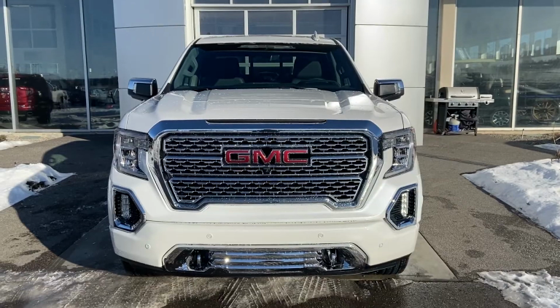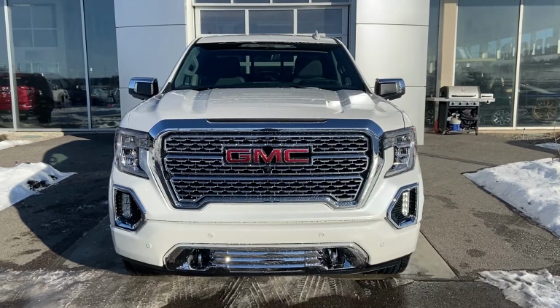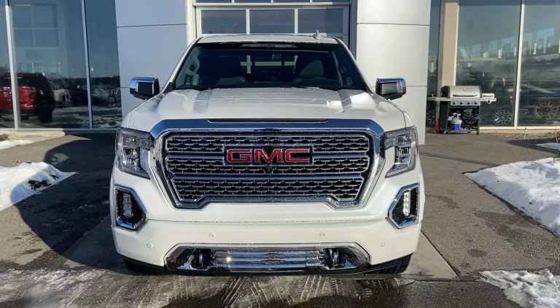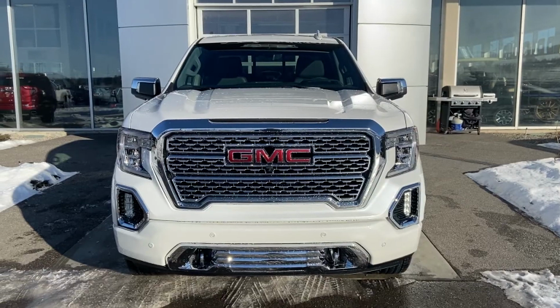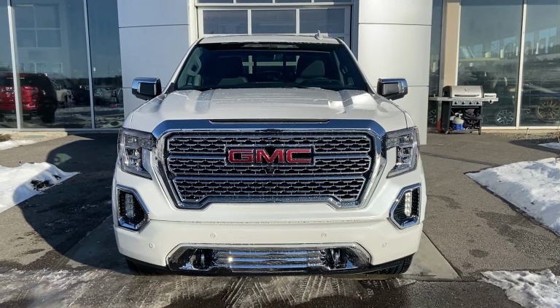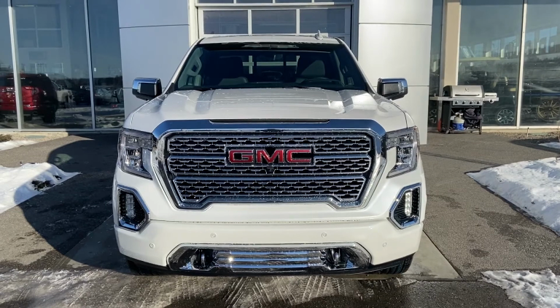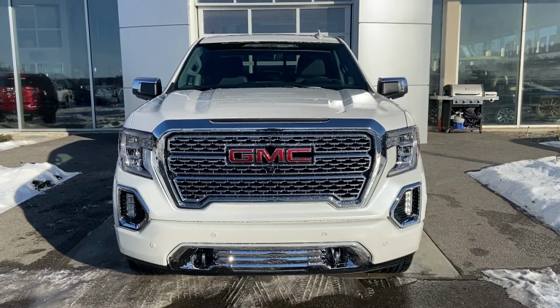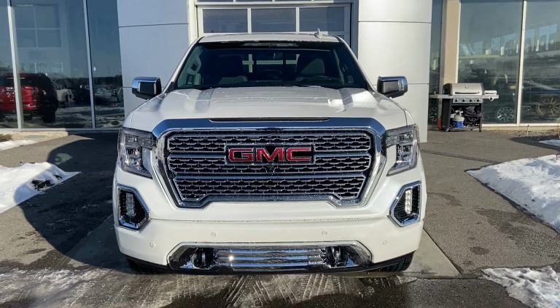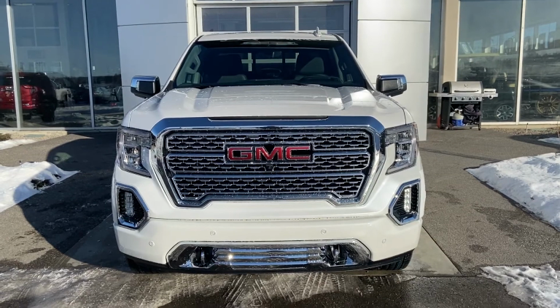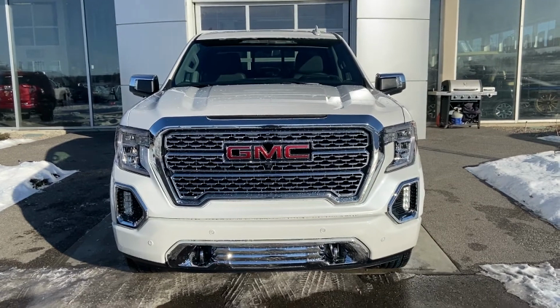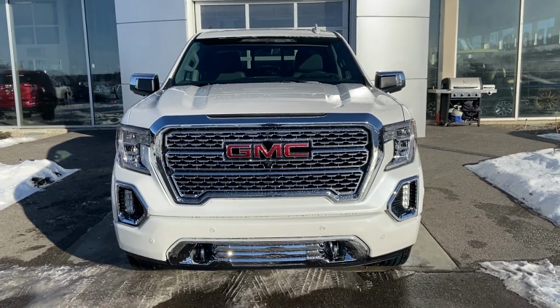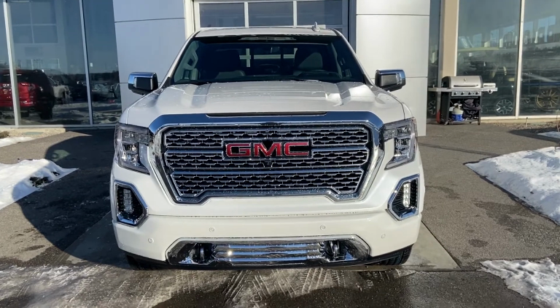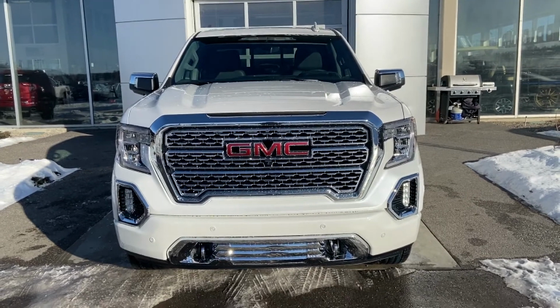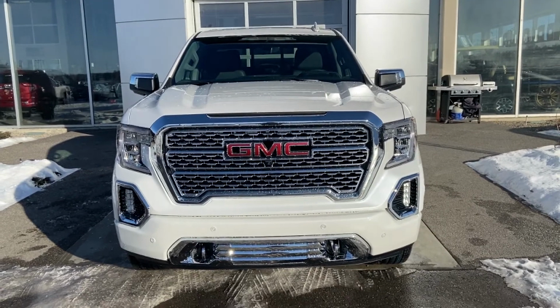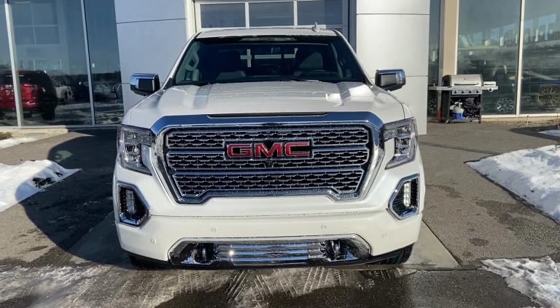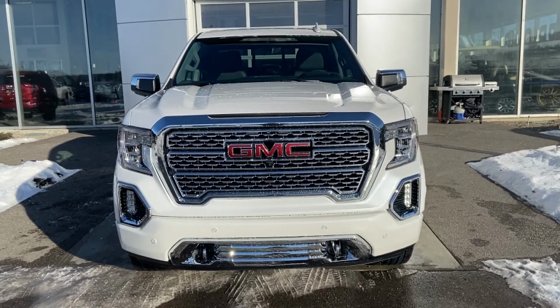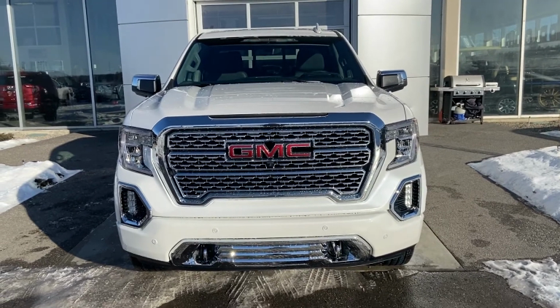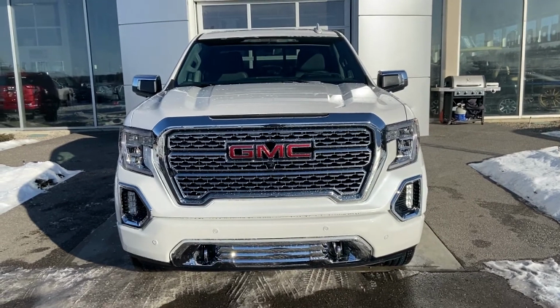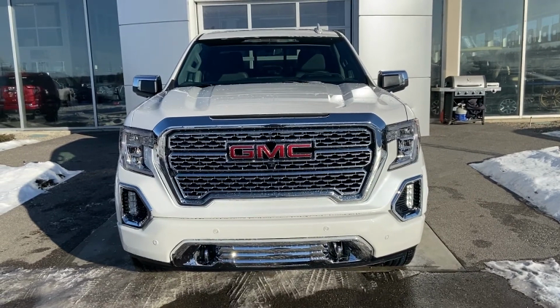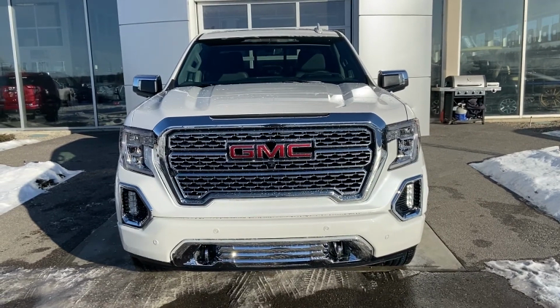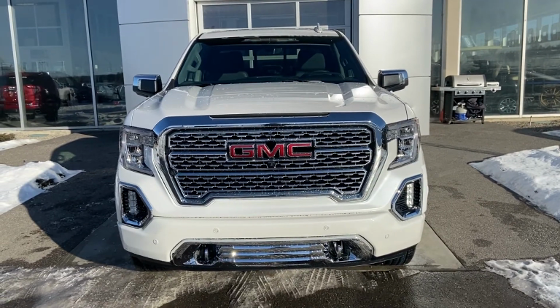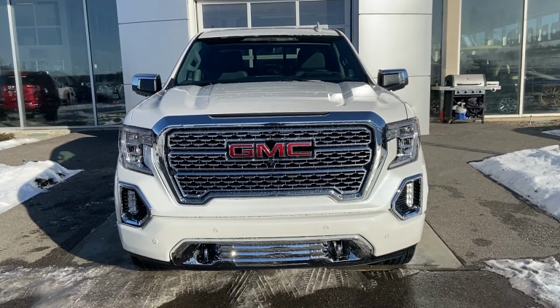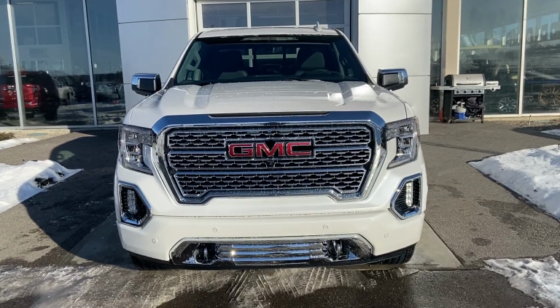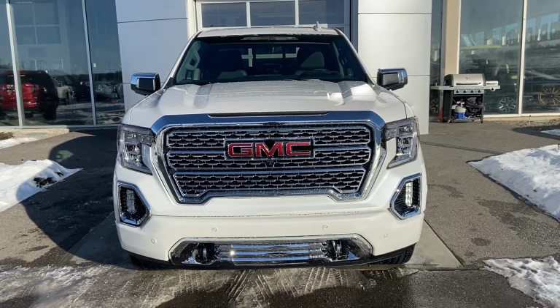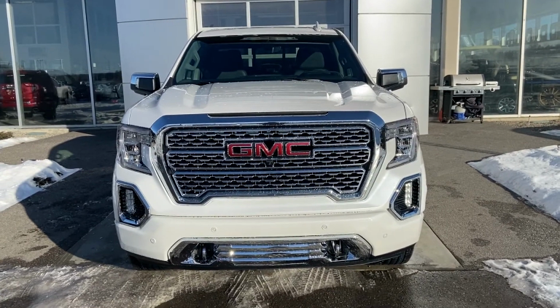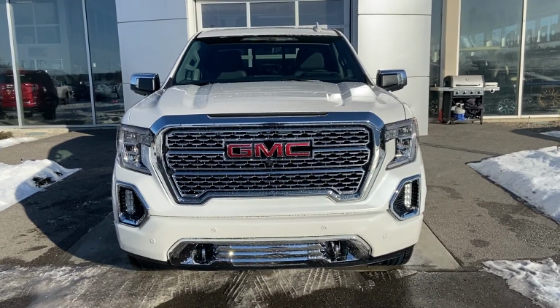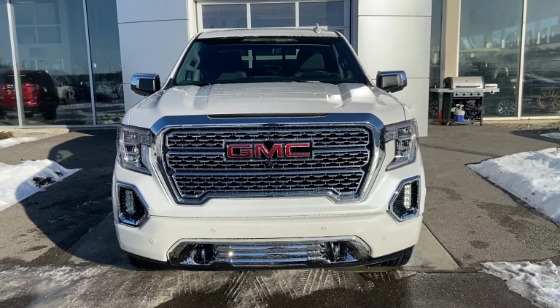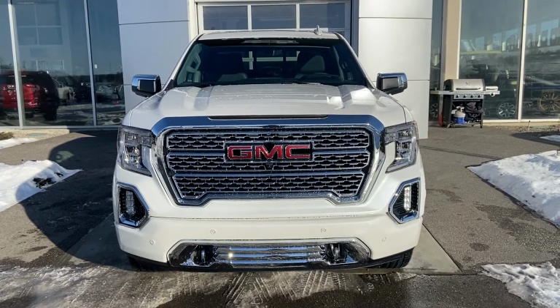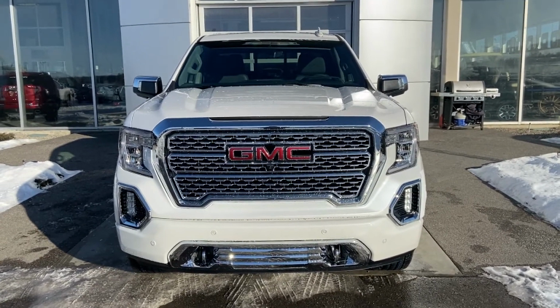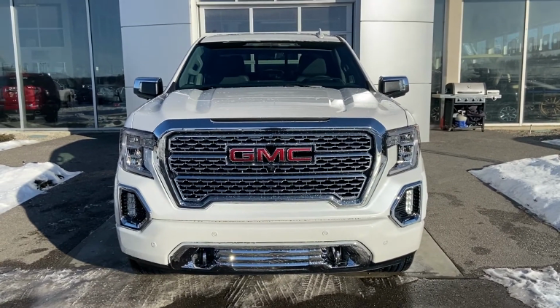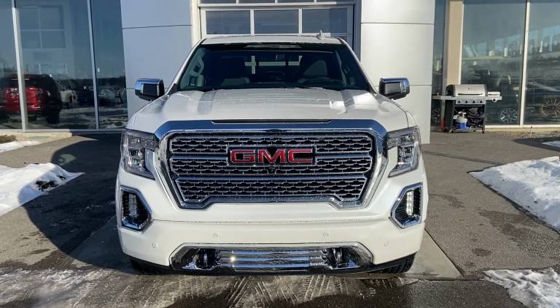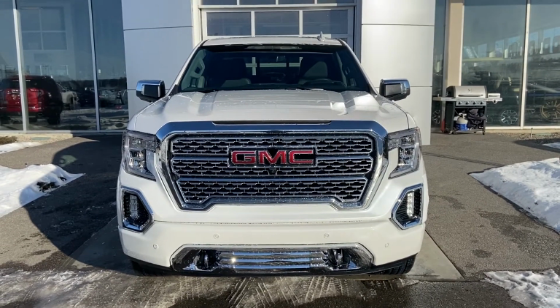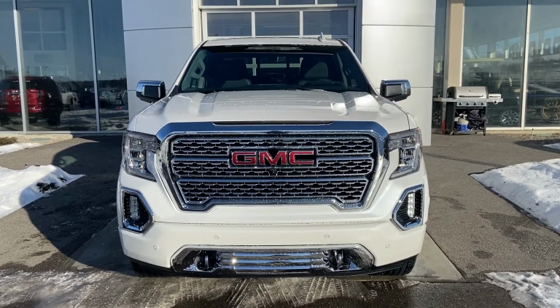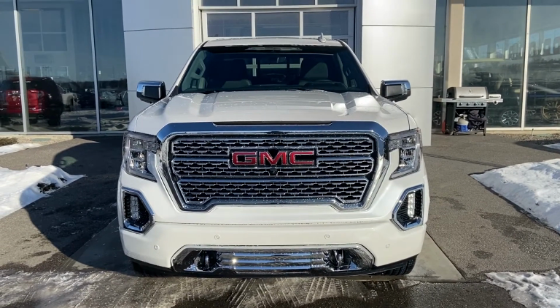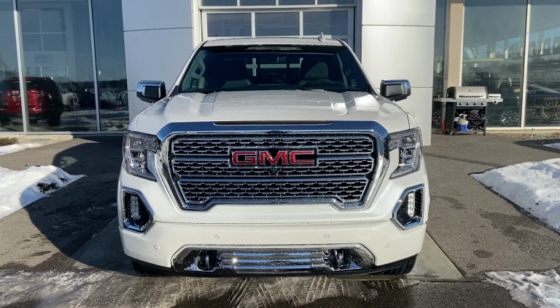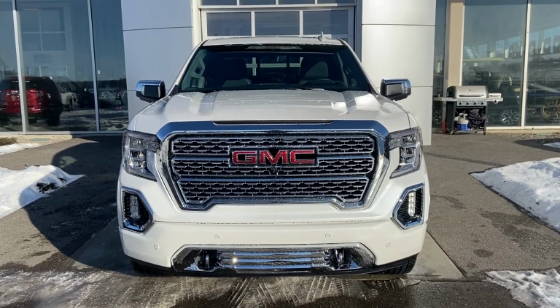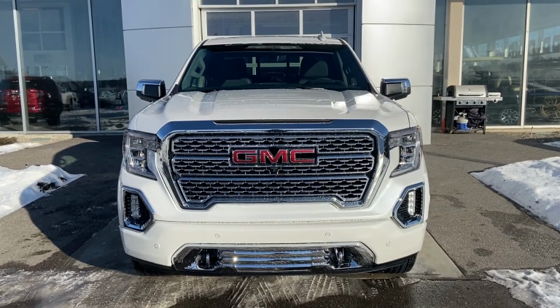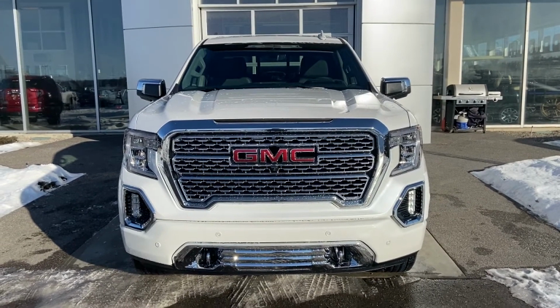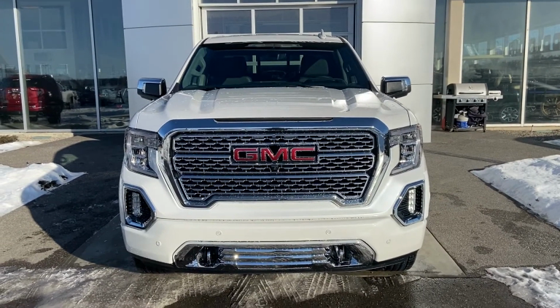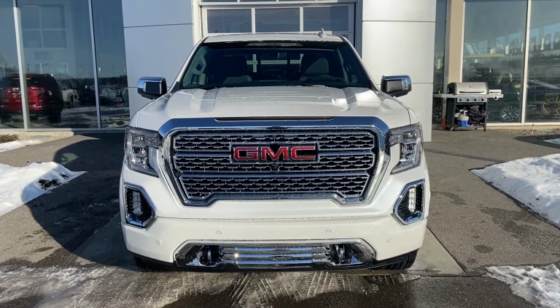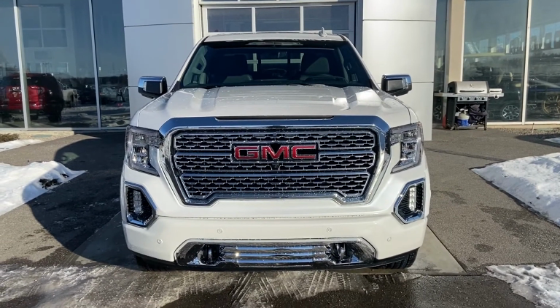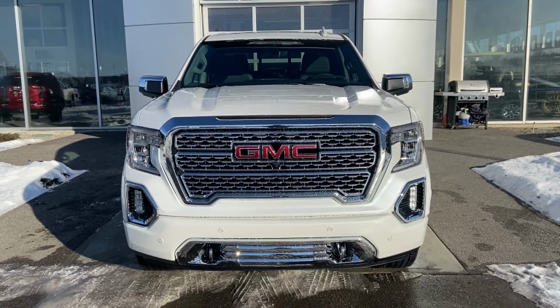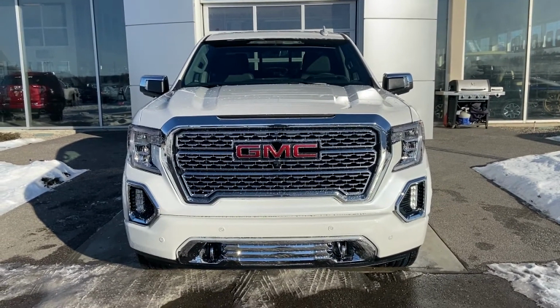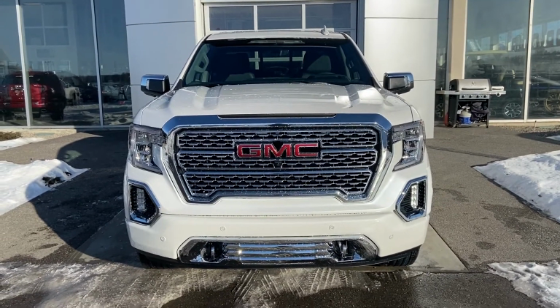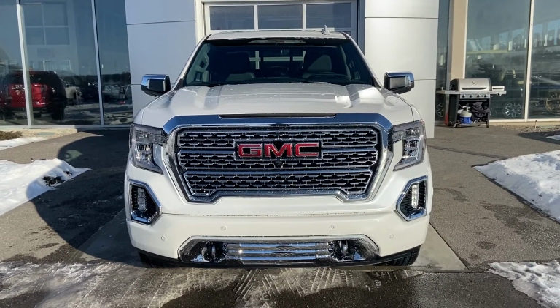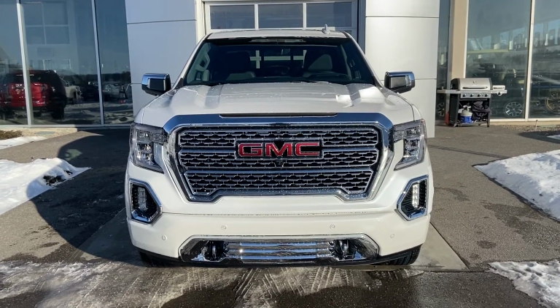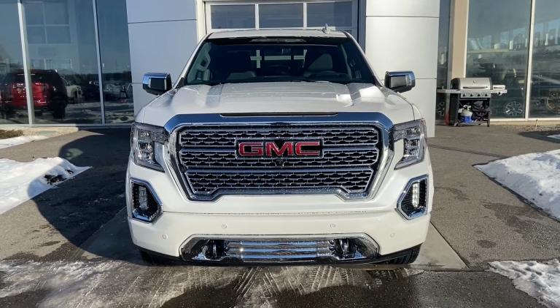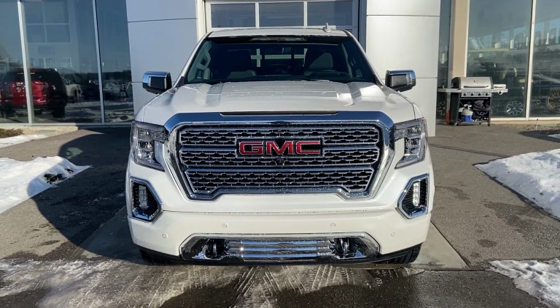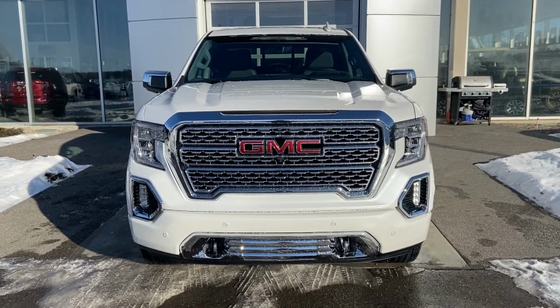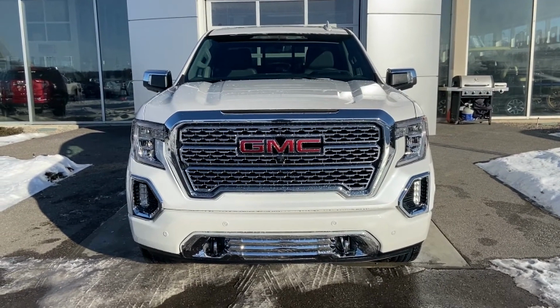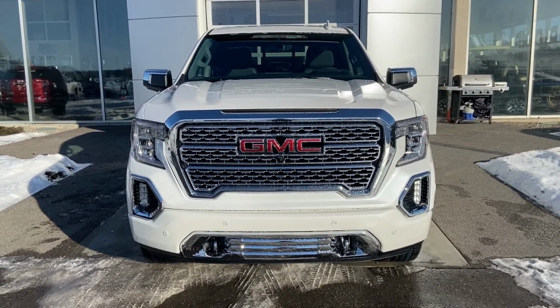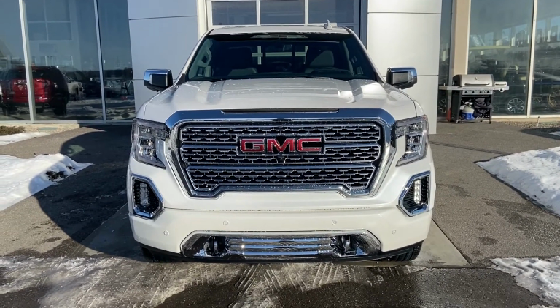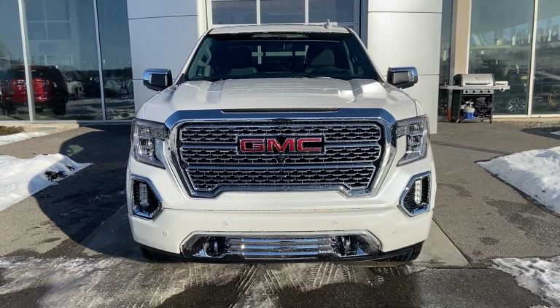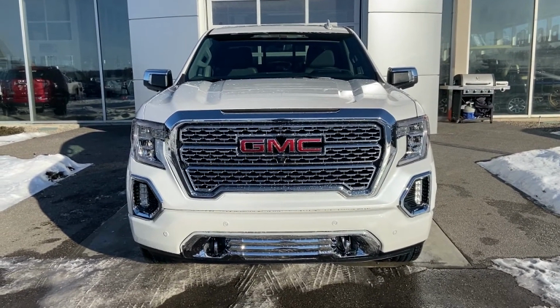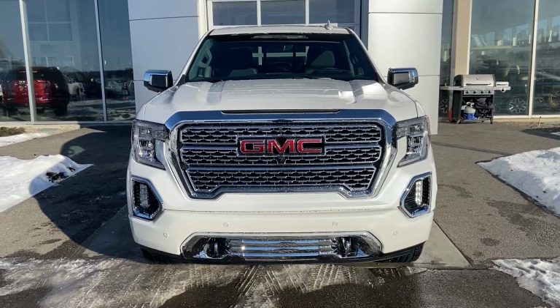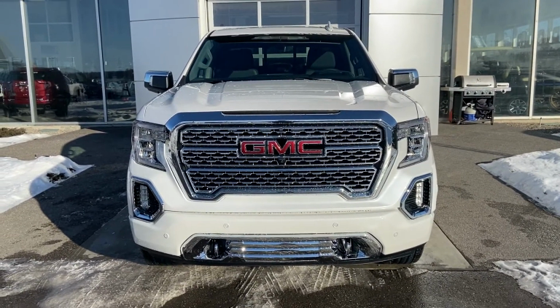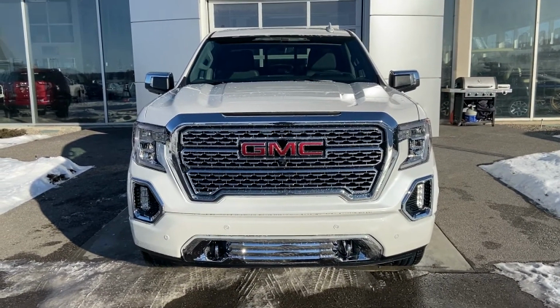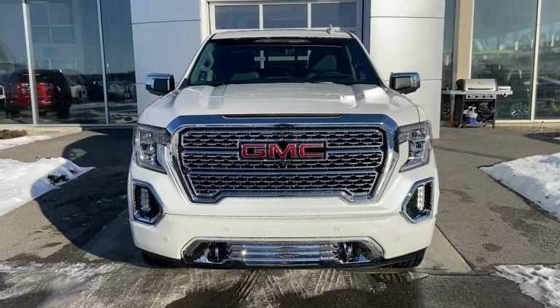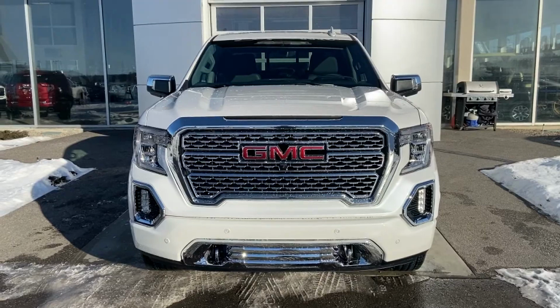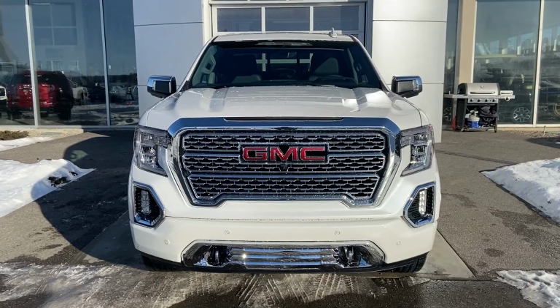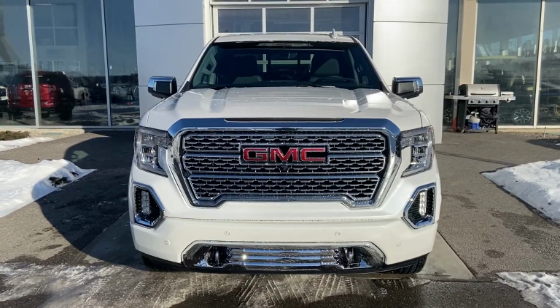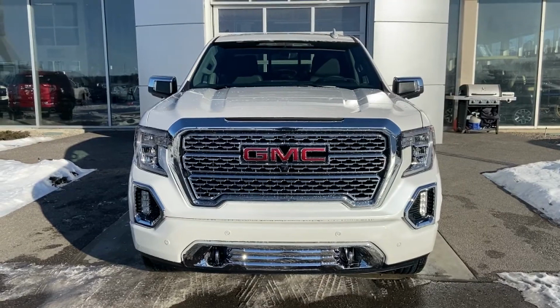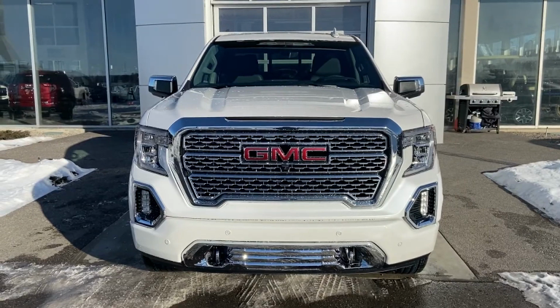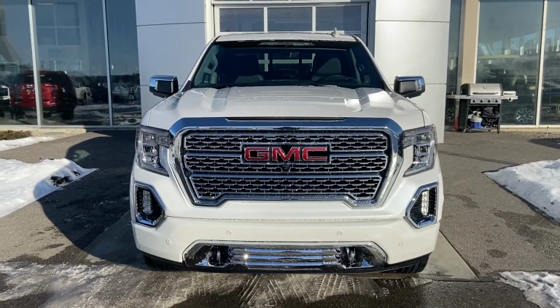Whenever you're ready for the luxury and the power of this truck, come down and see us at GSL GMC, 1720 Boat Trail Southwest.